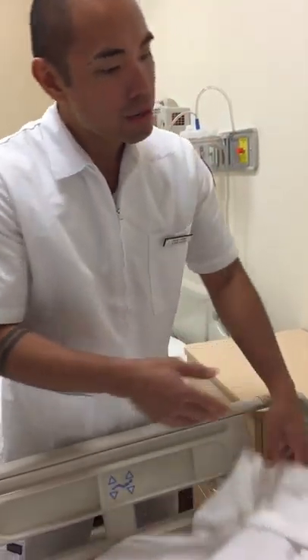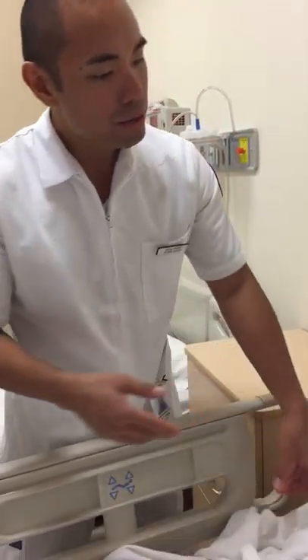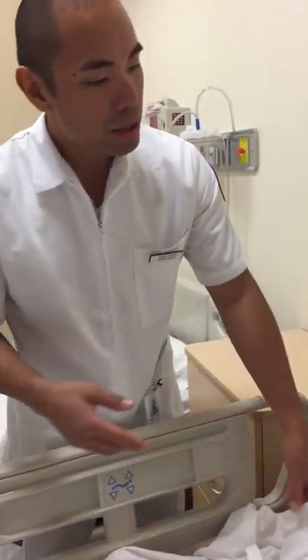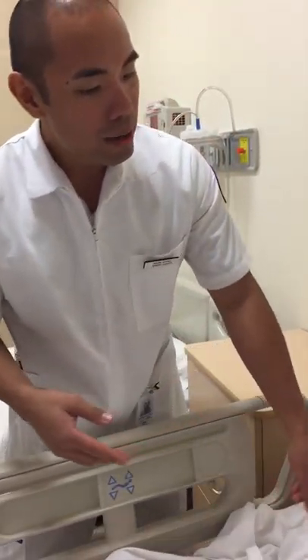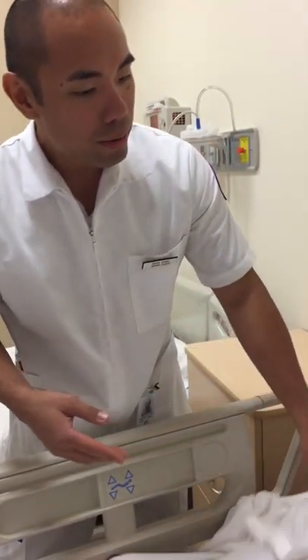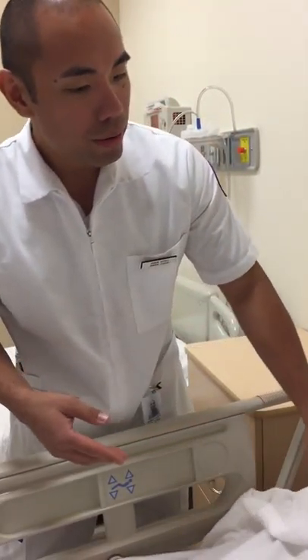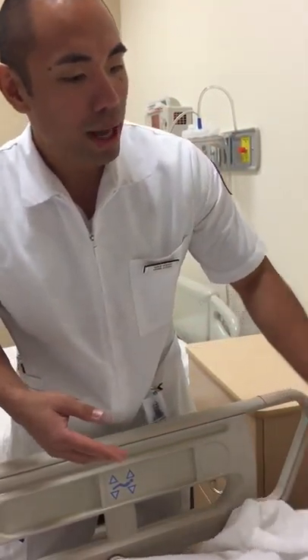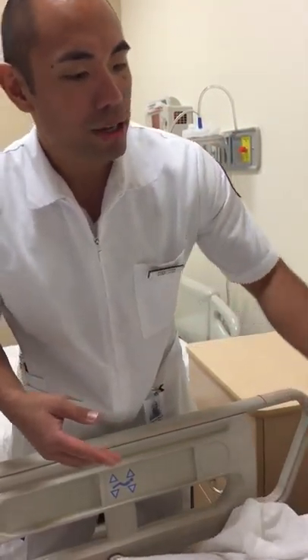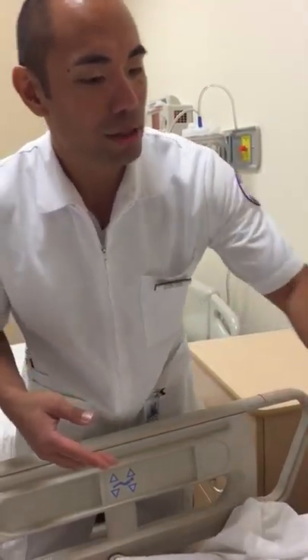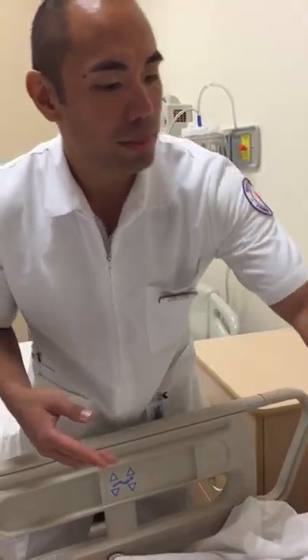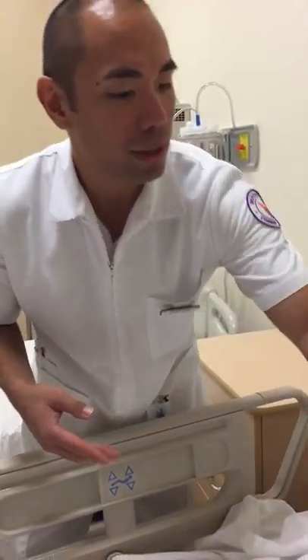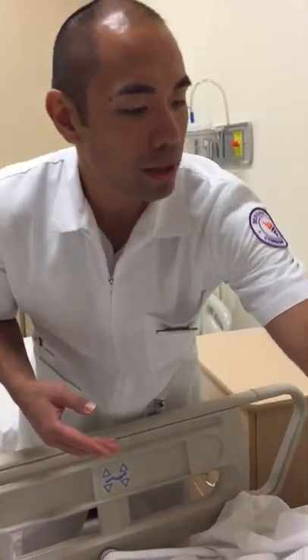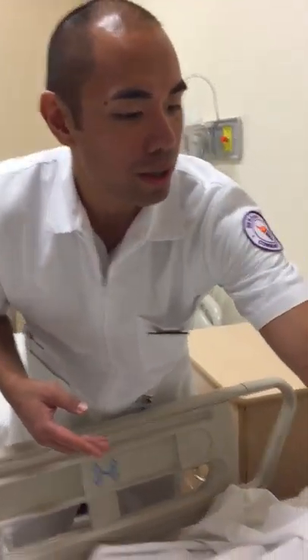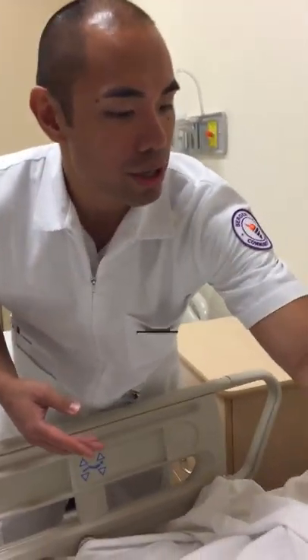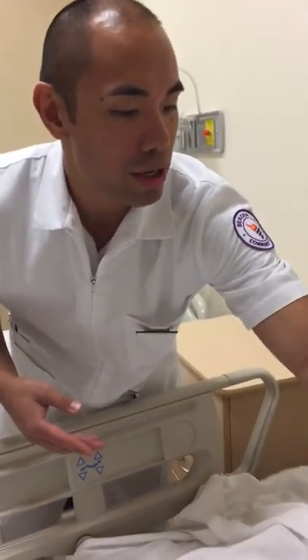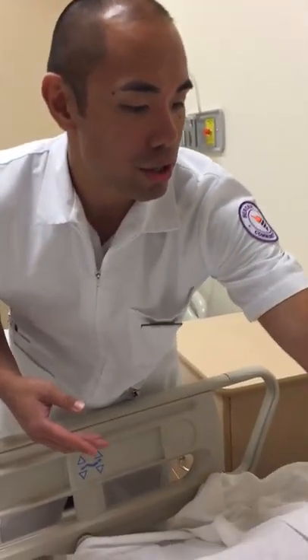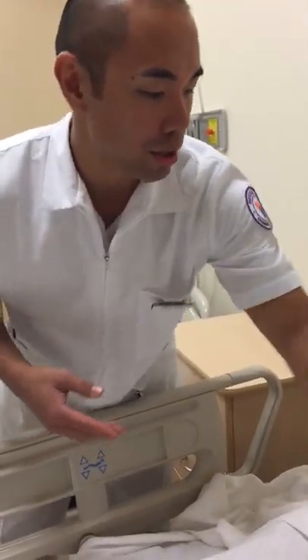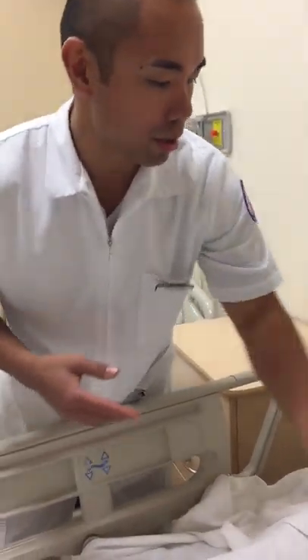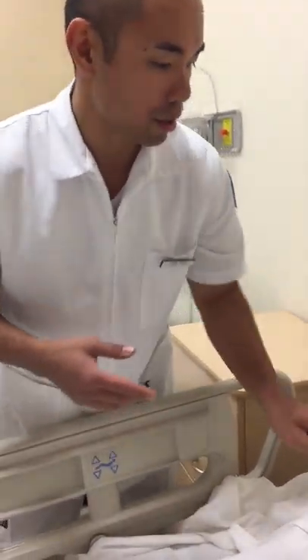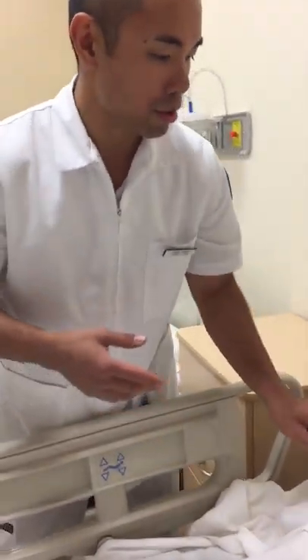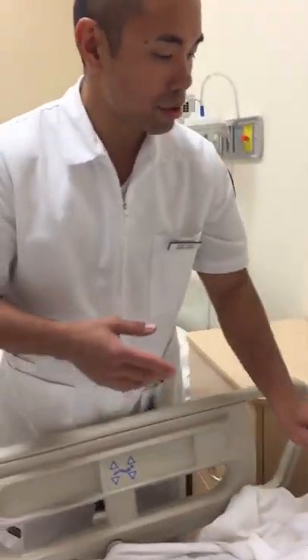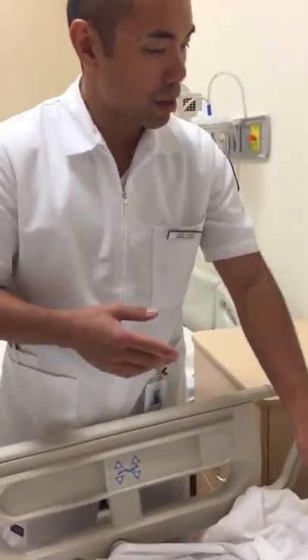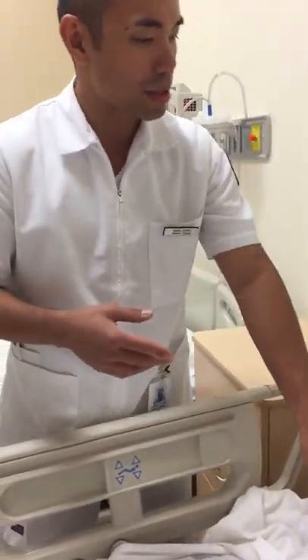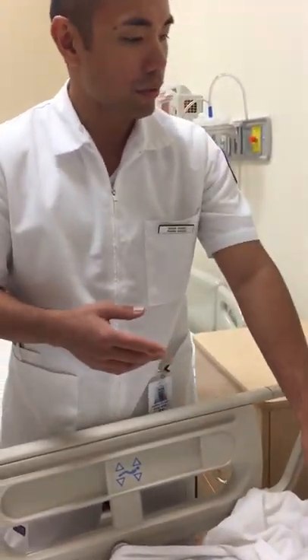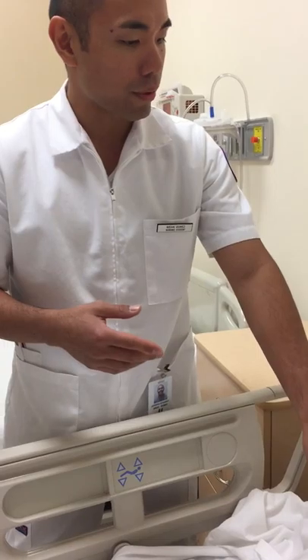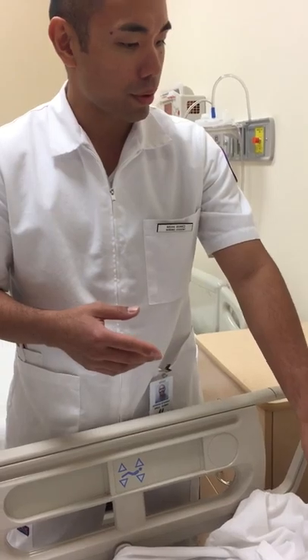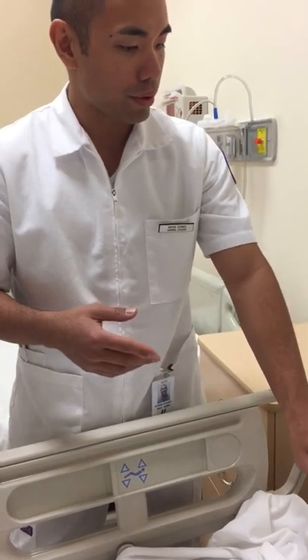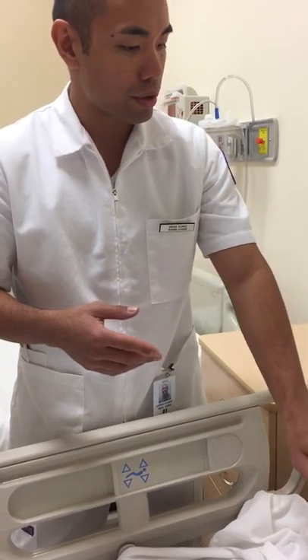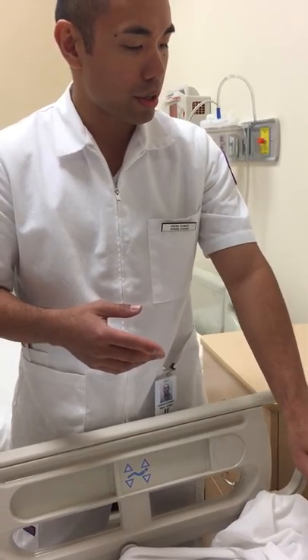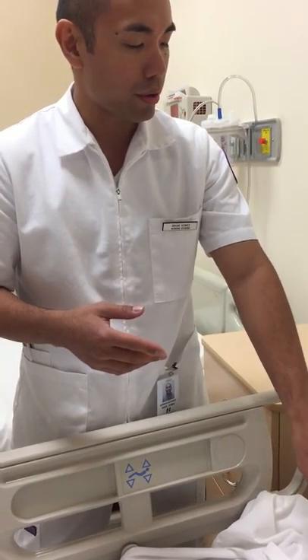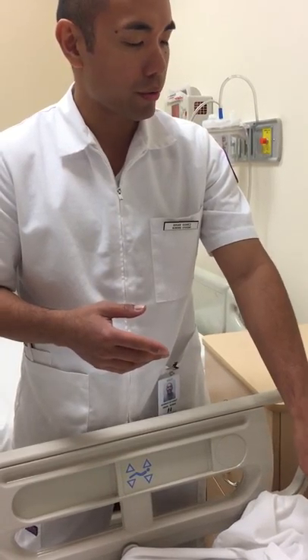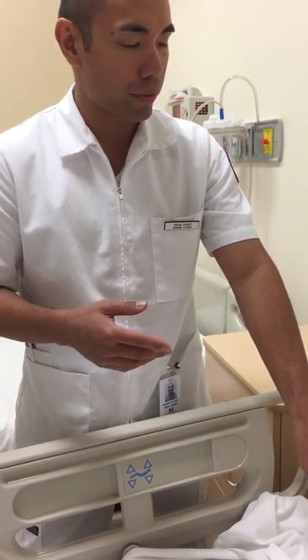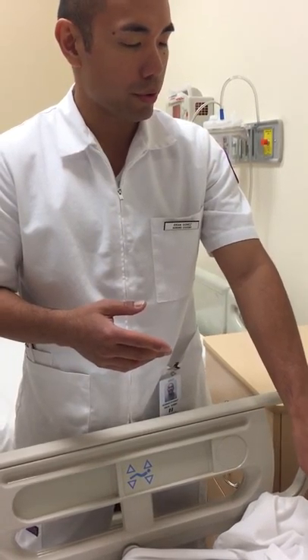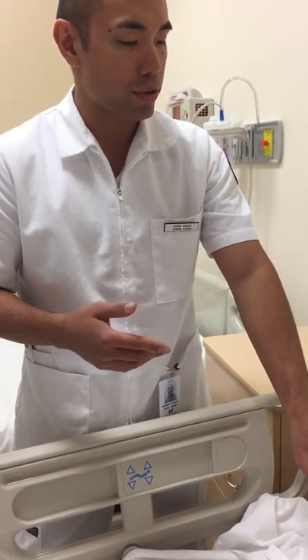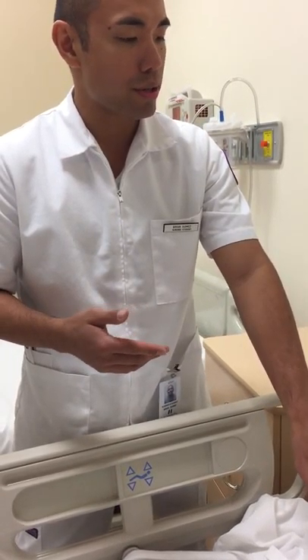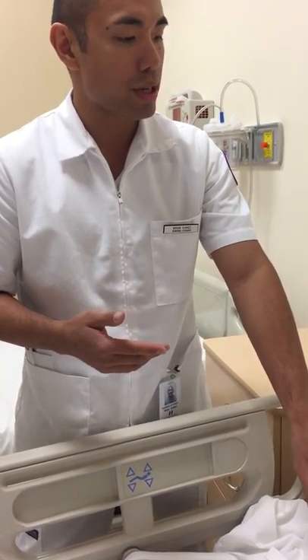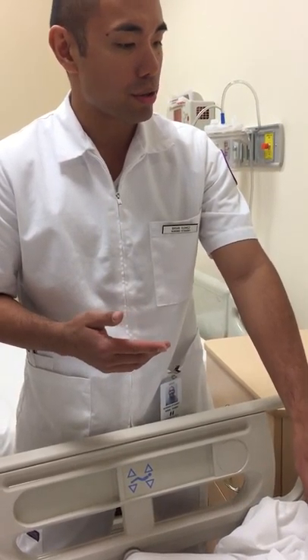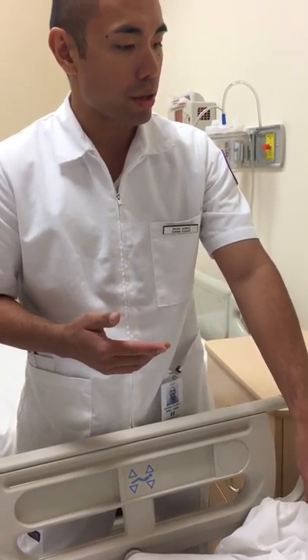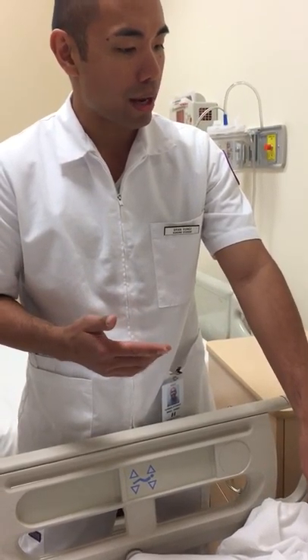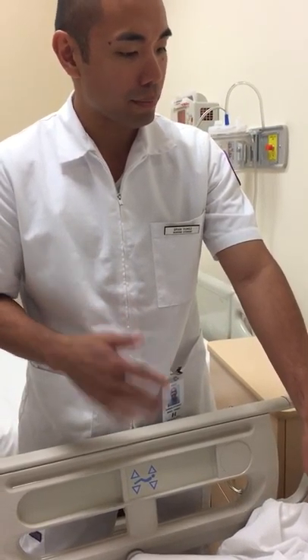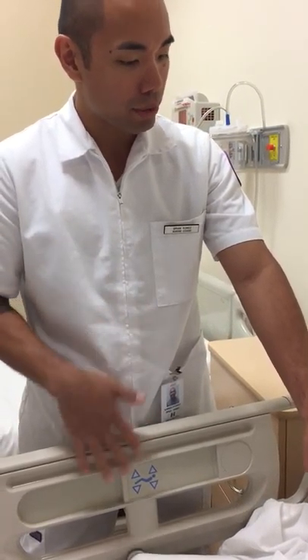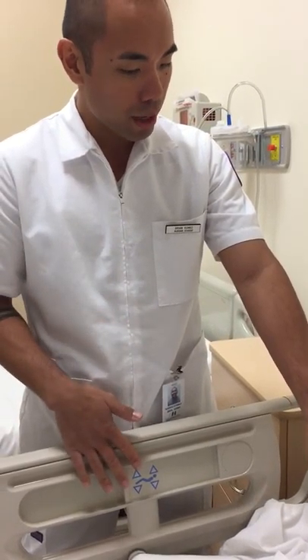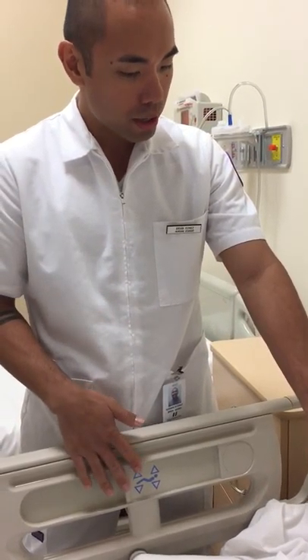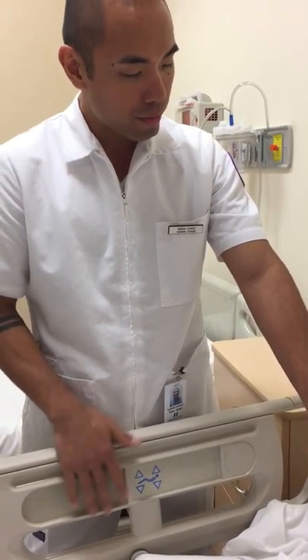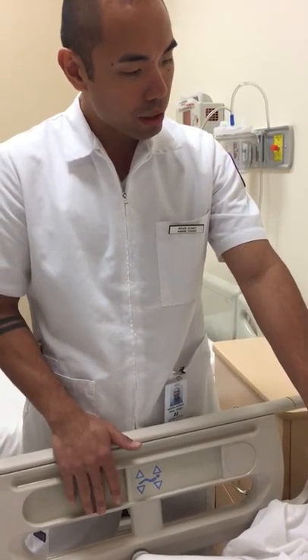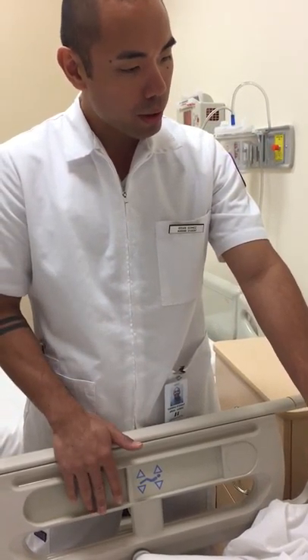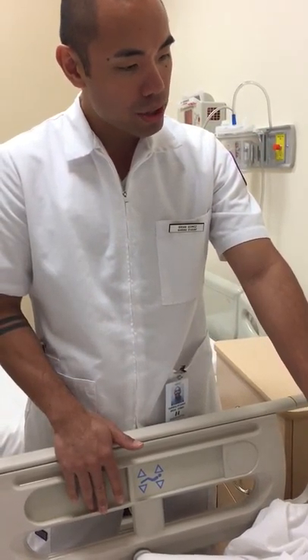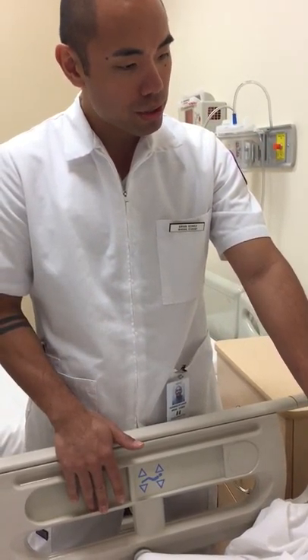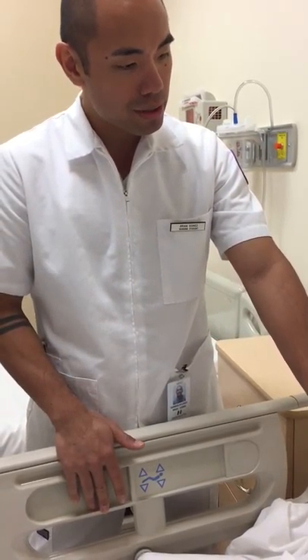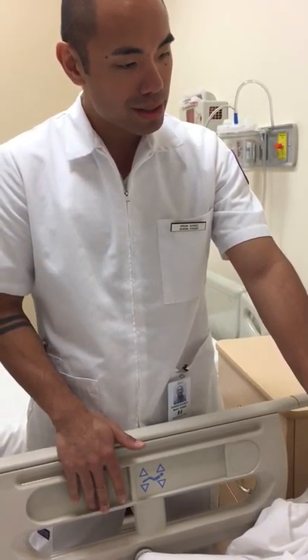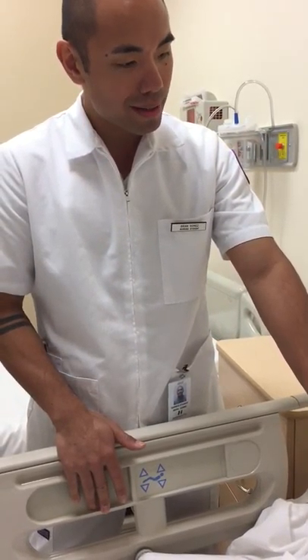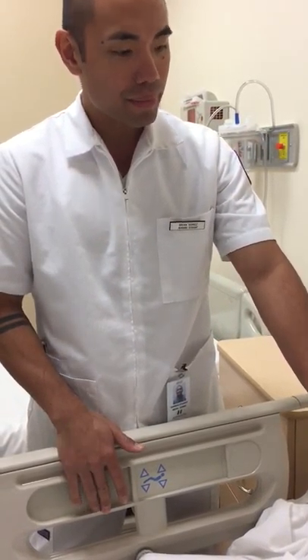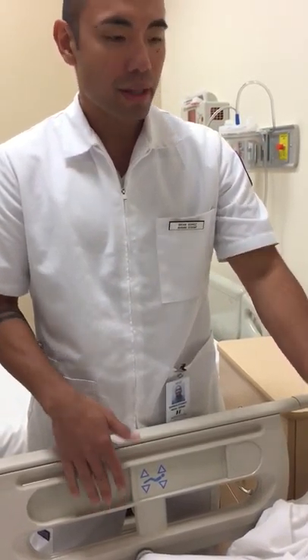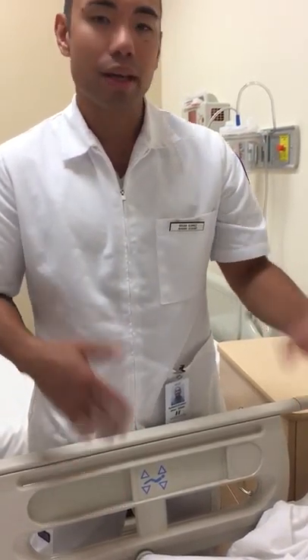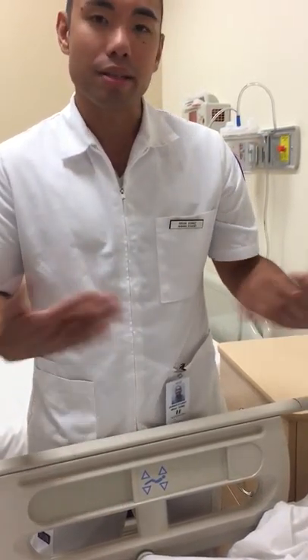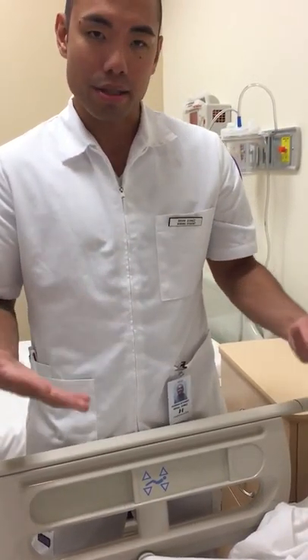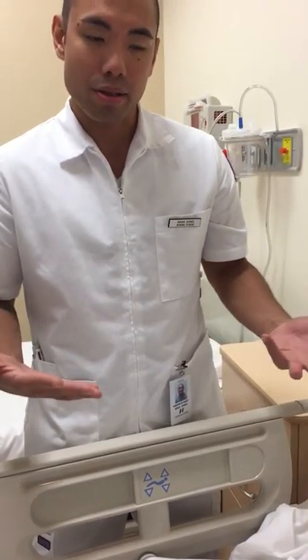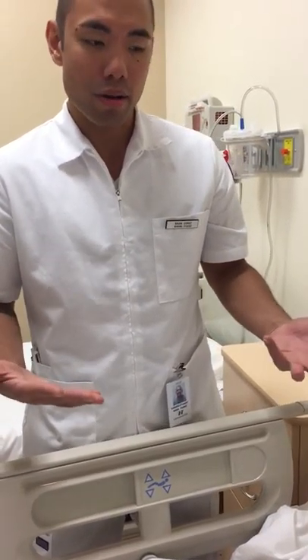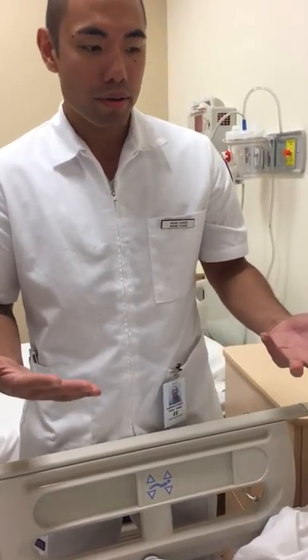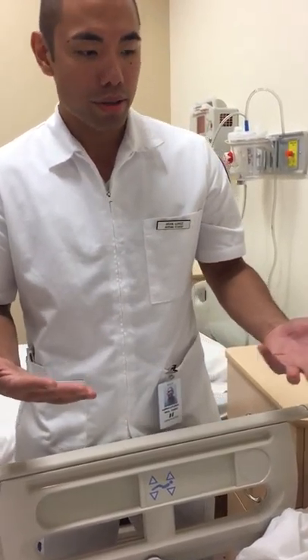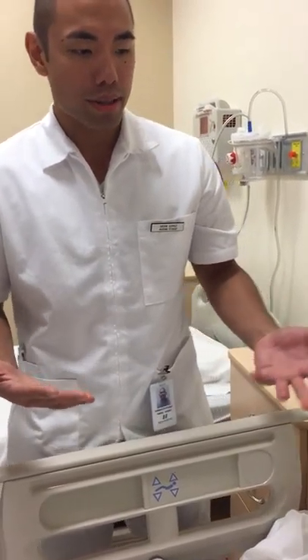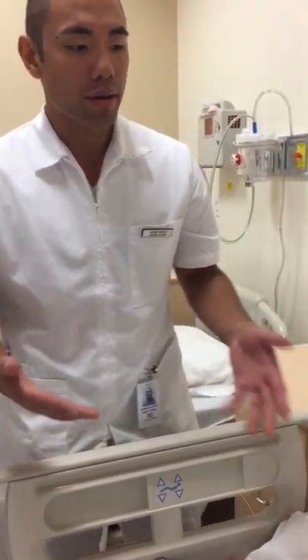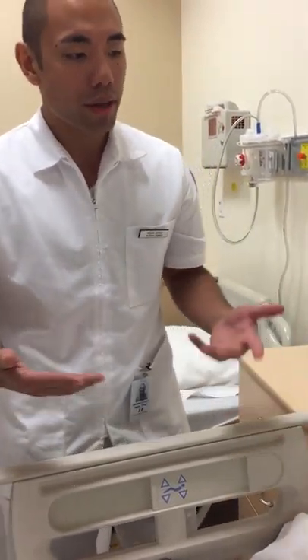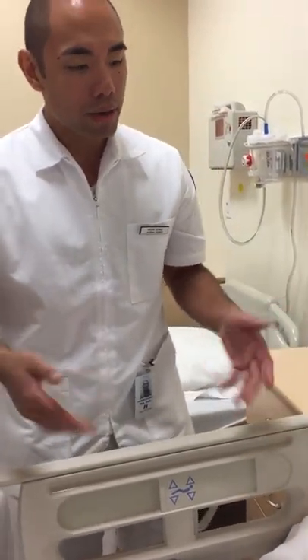So today we're going to be changing the dressing for your central line. Do you have any questions? He says no.